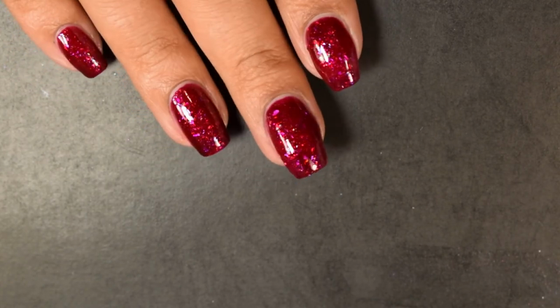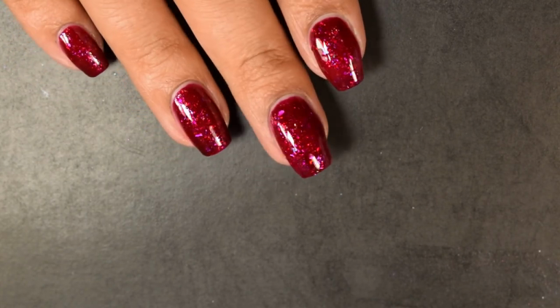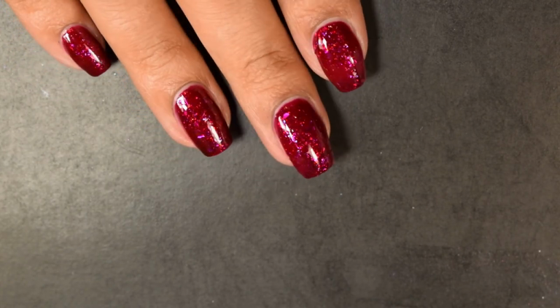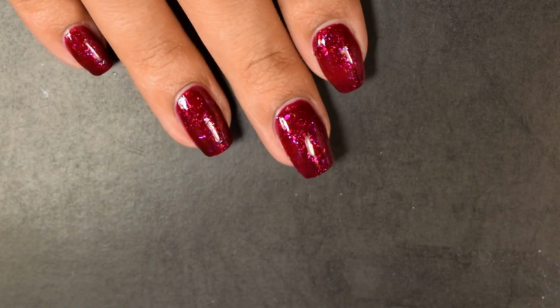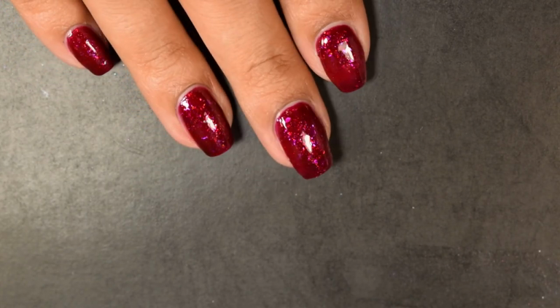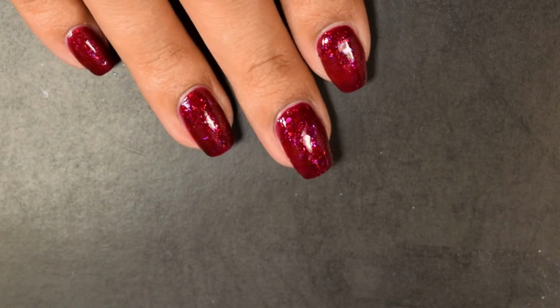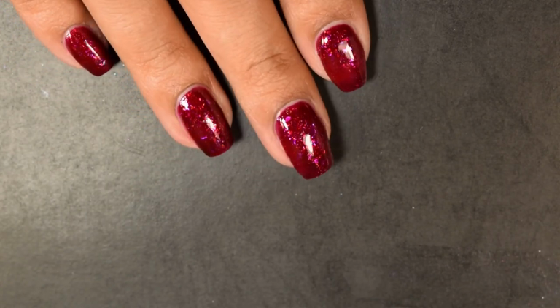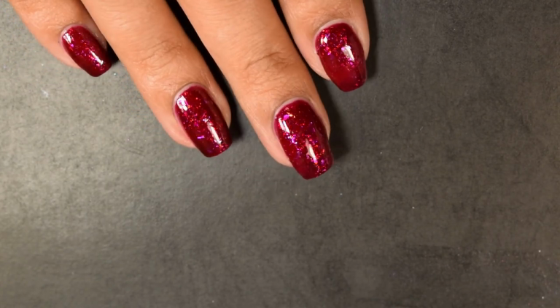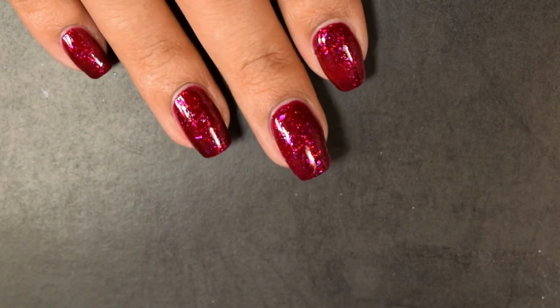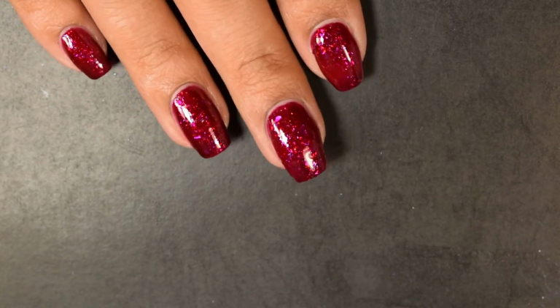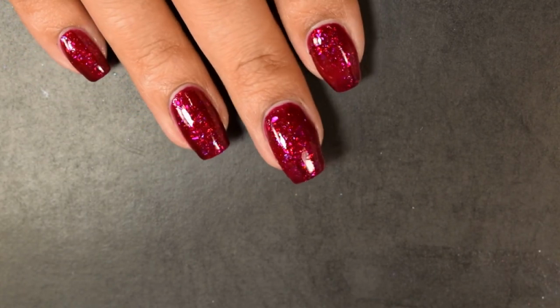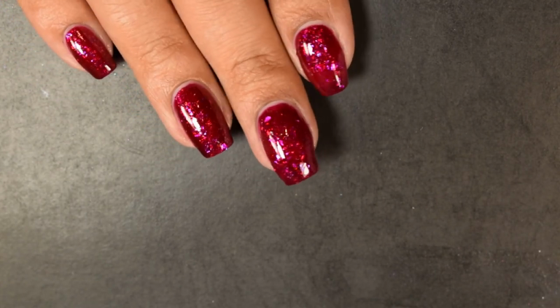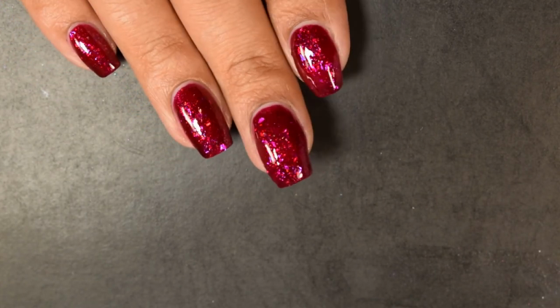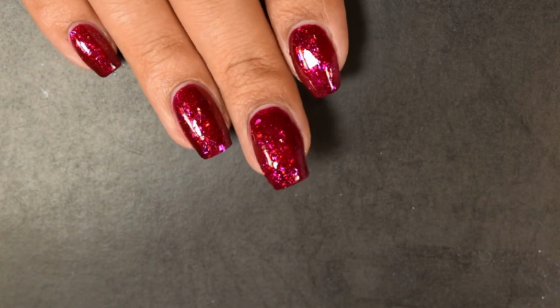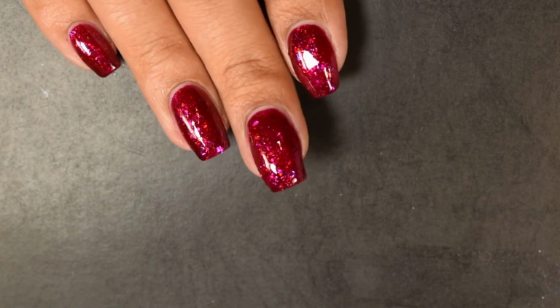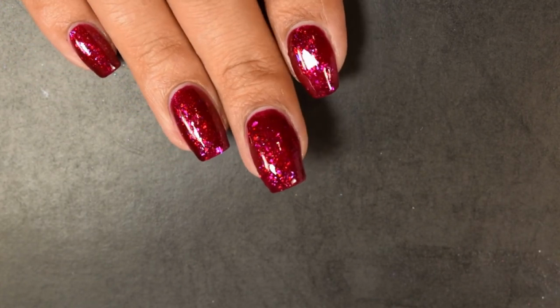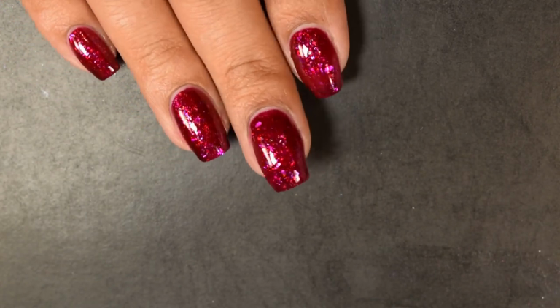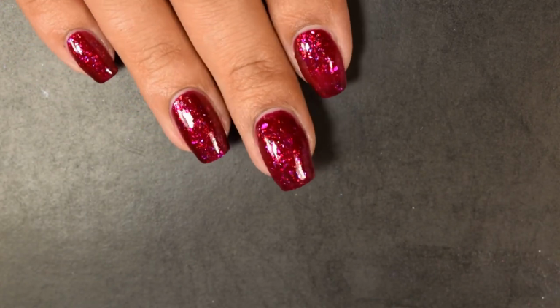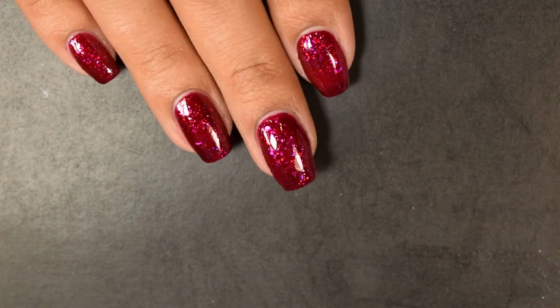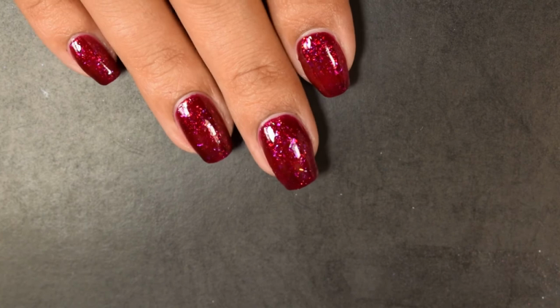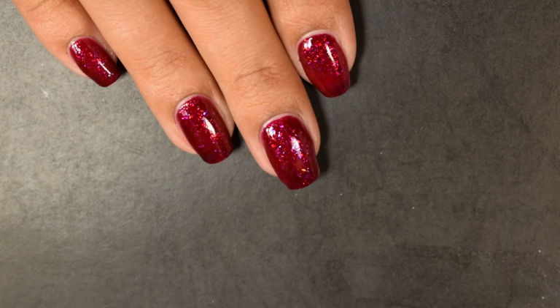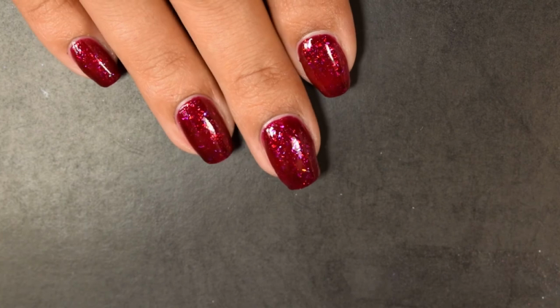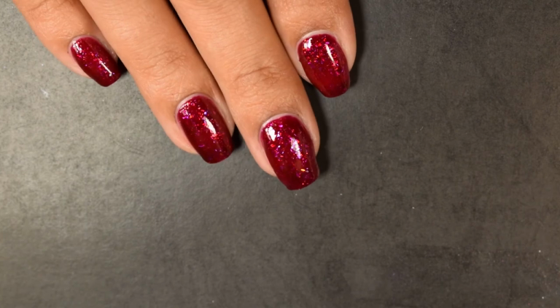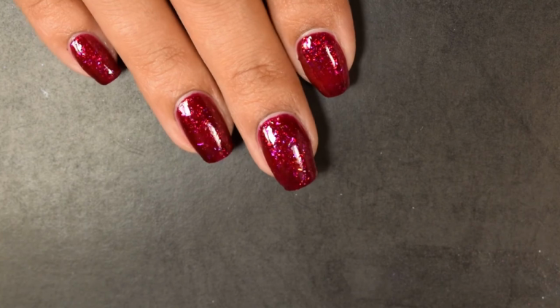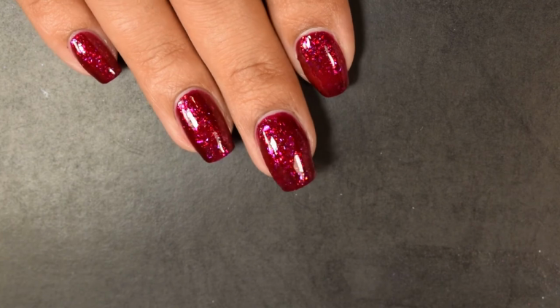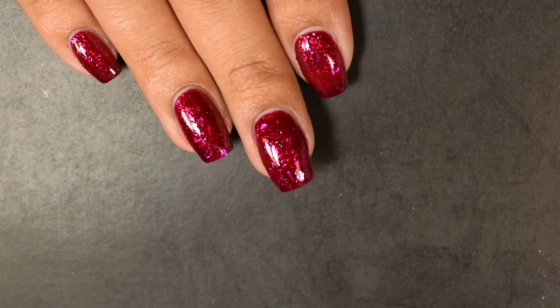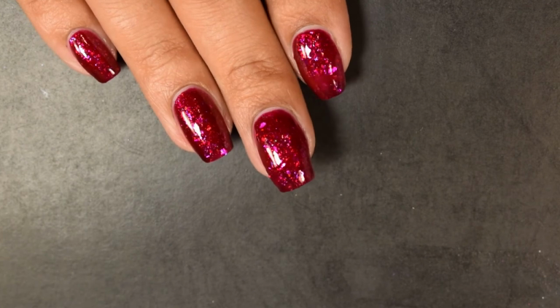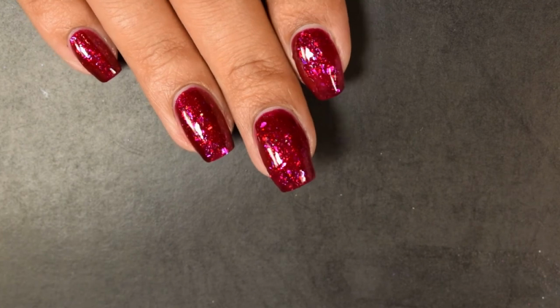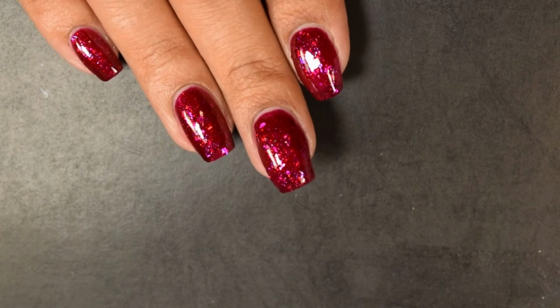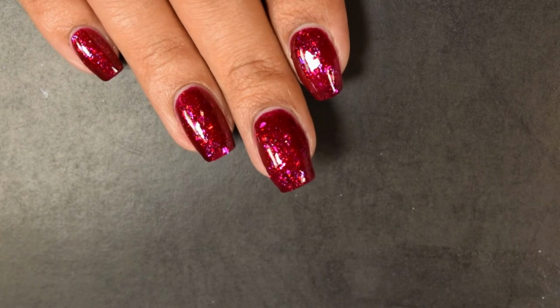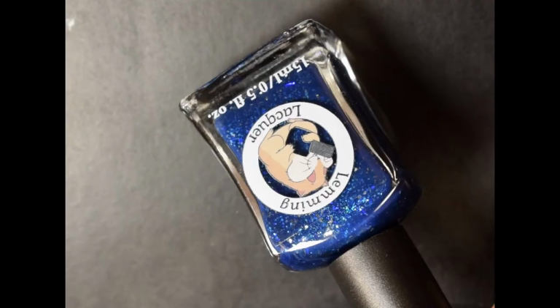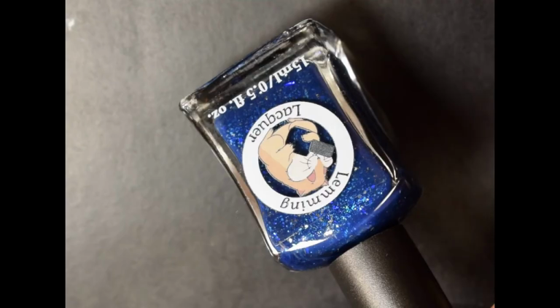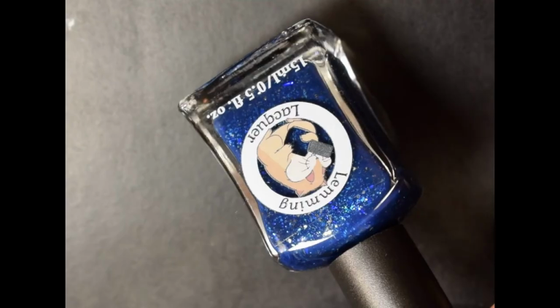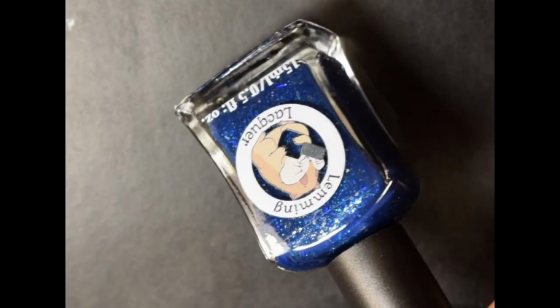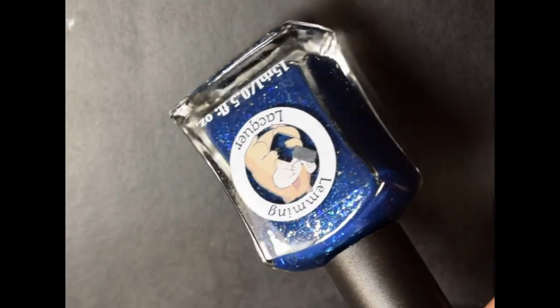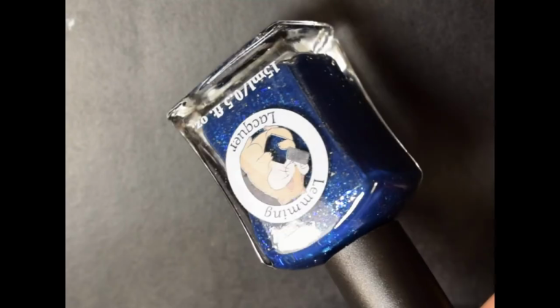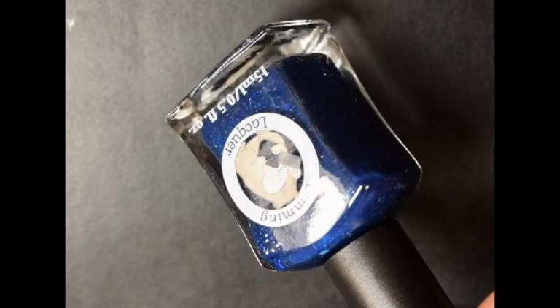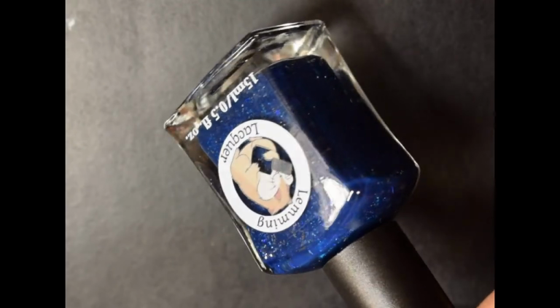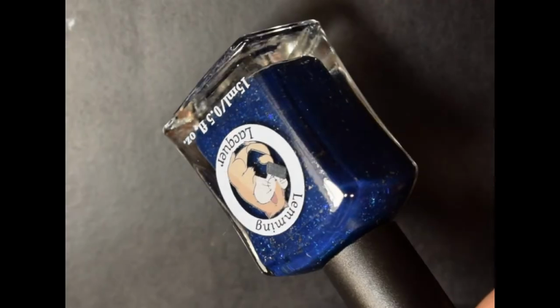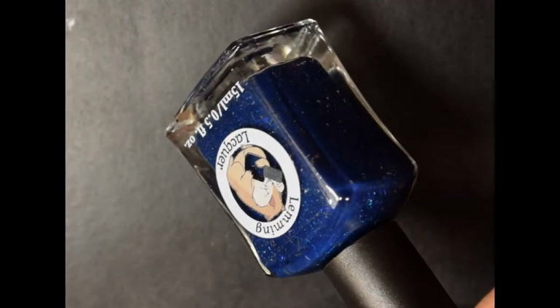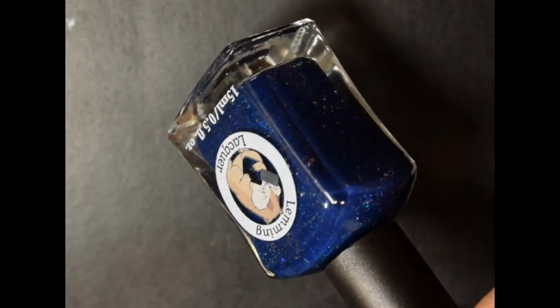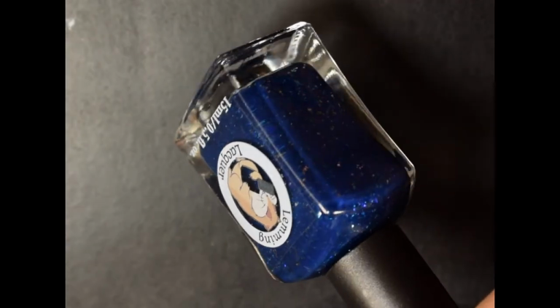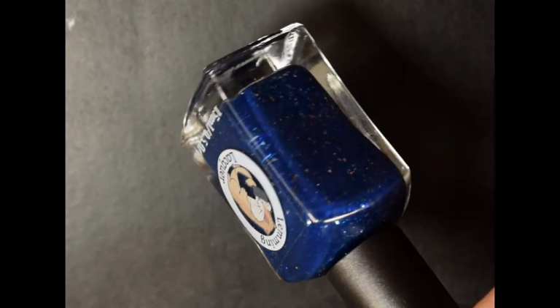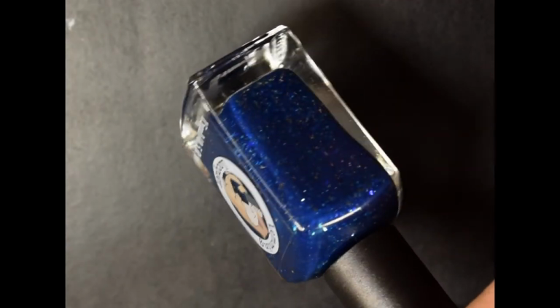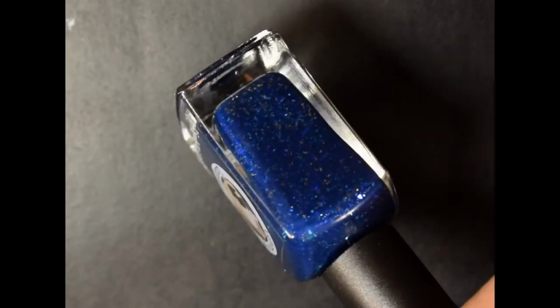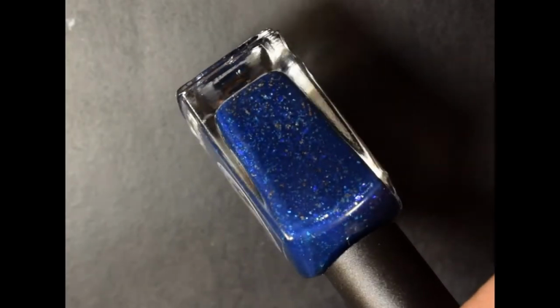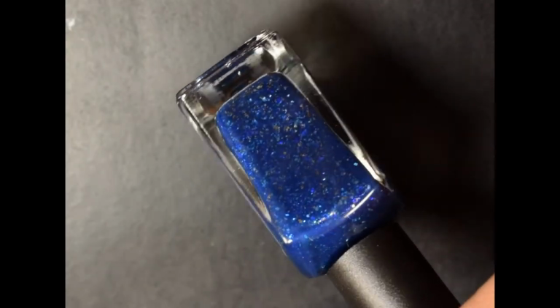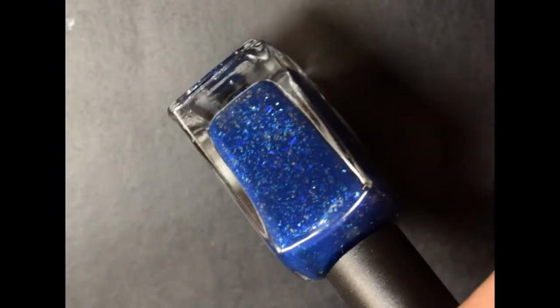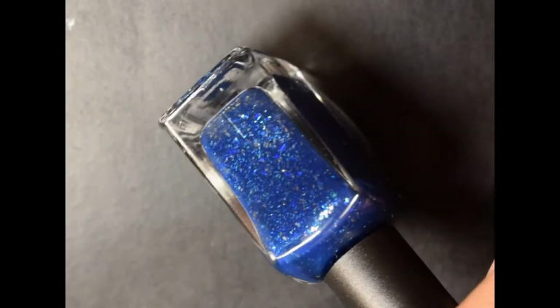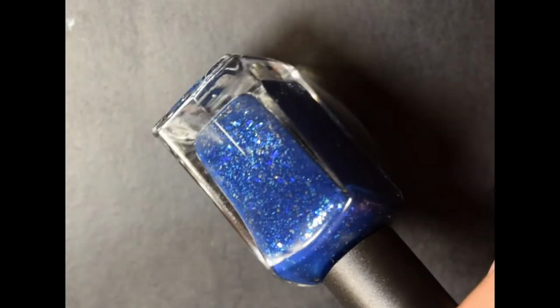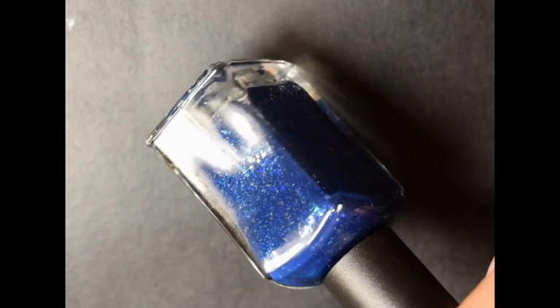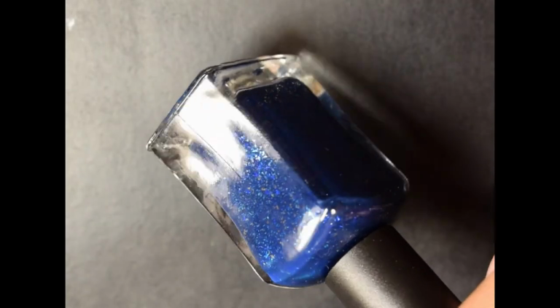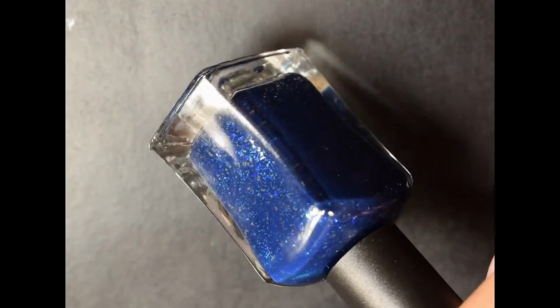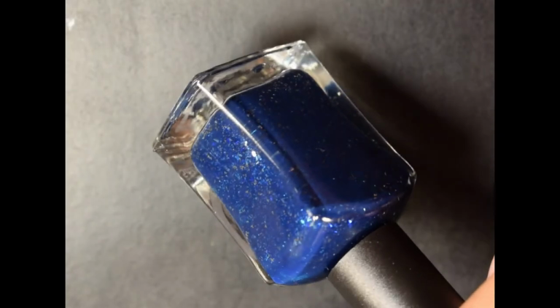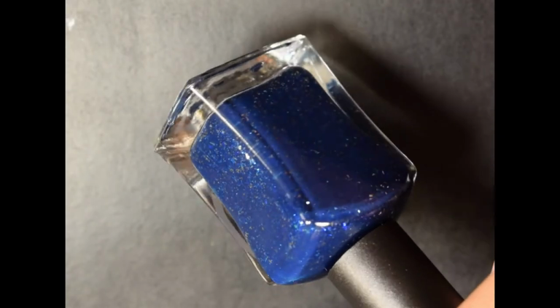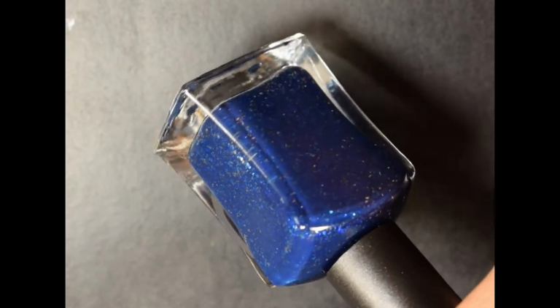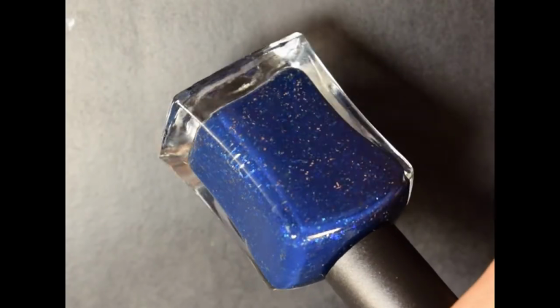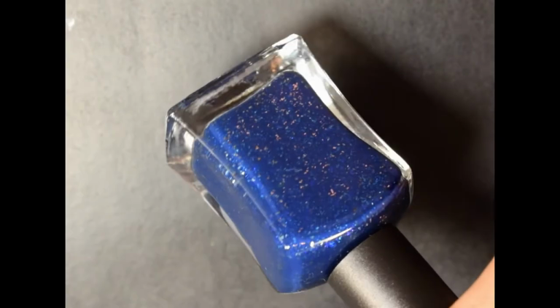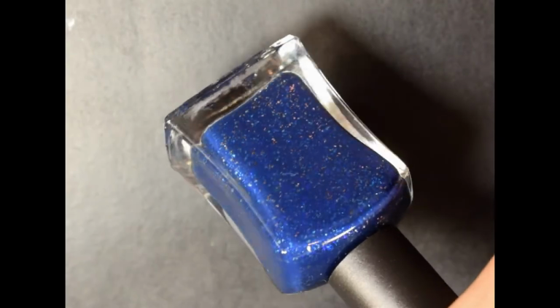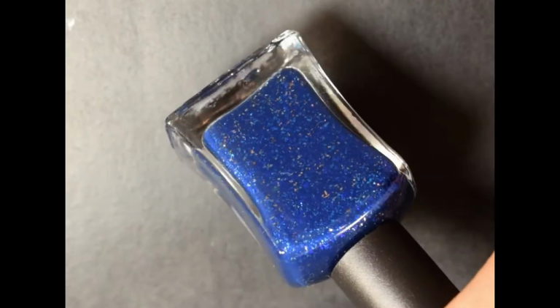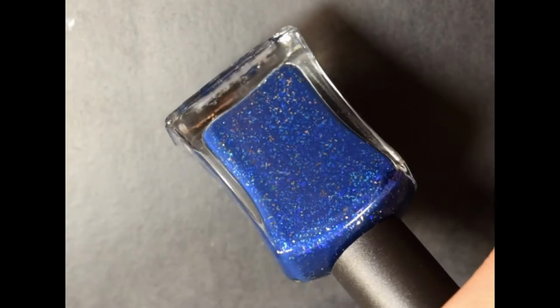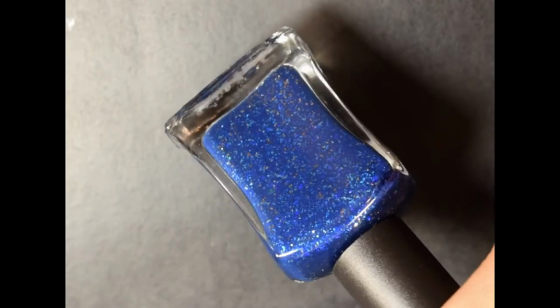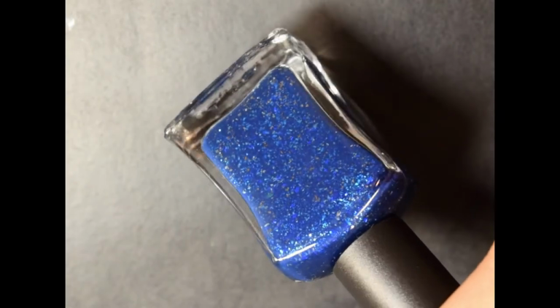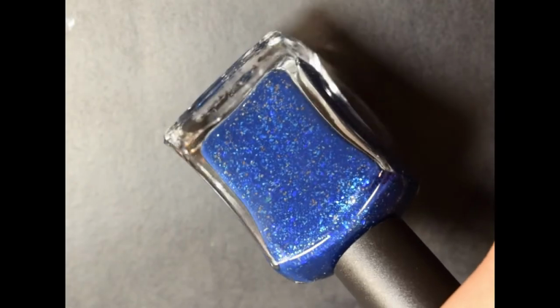There's a really nice pond effect with the flakes against the jelly base — super pretty. I think this would also be great for holiday colors.